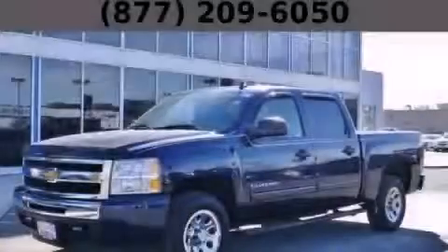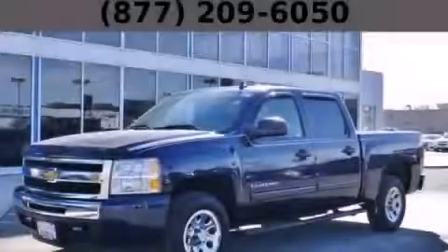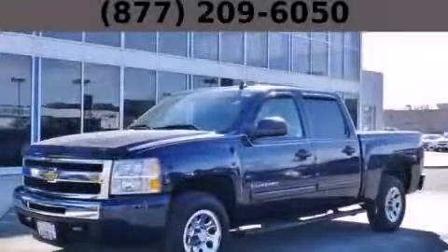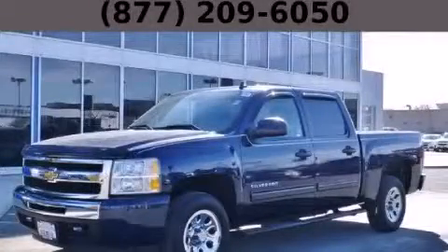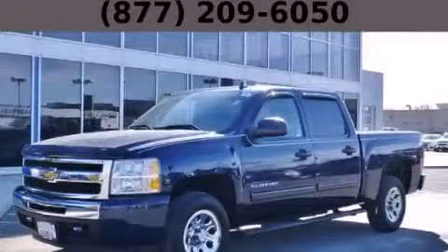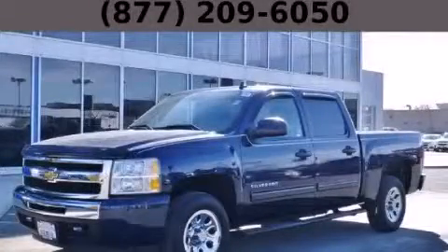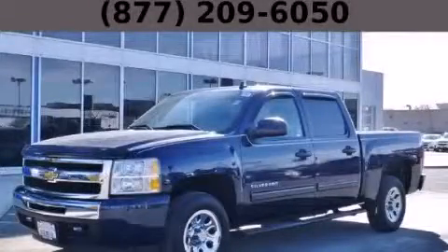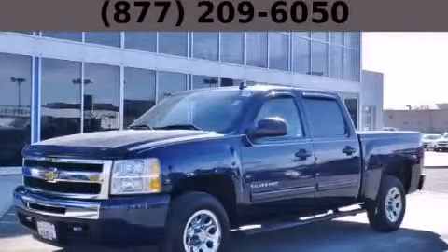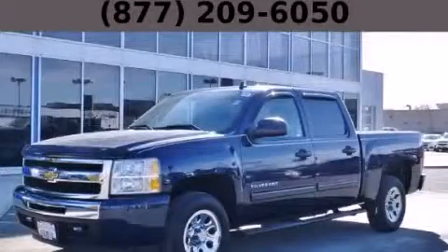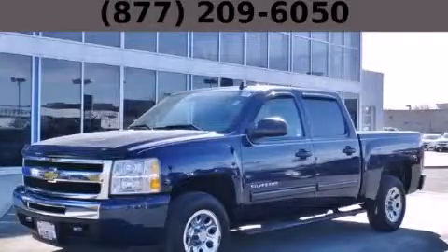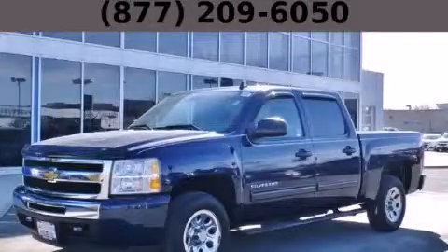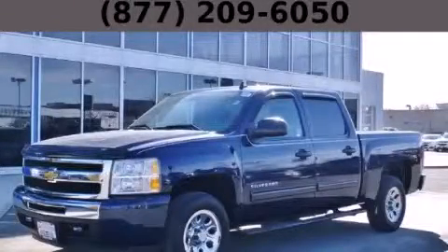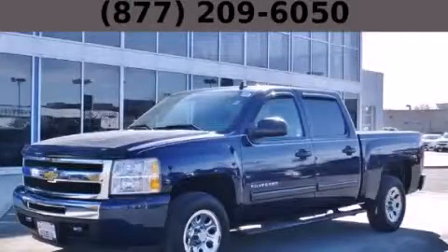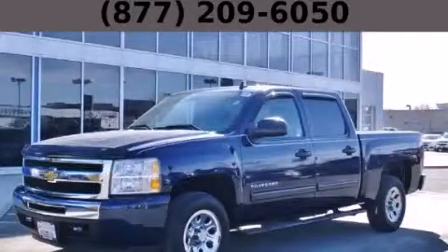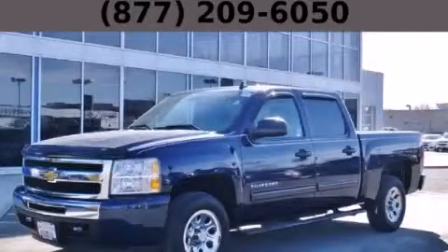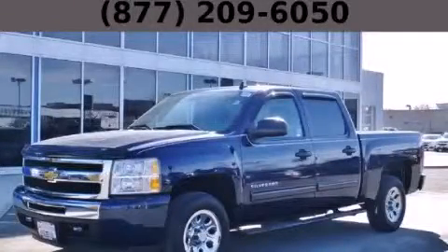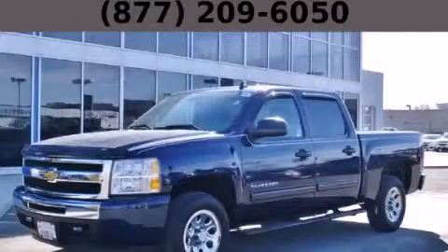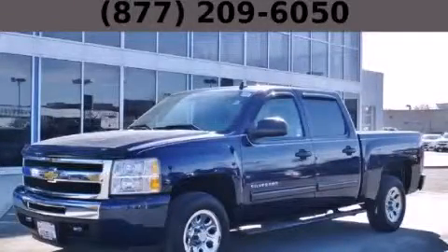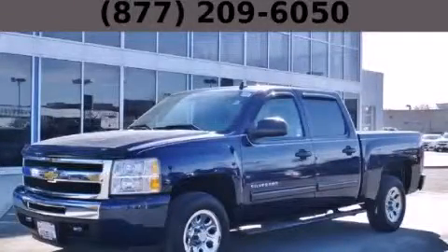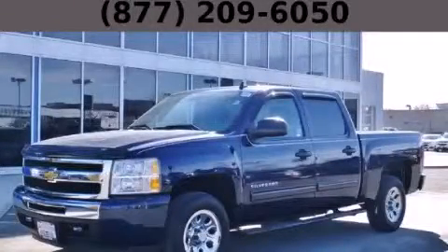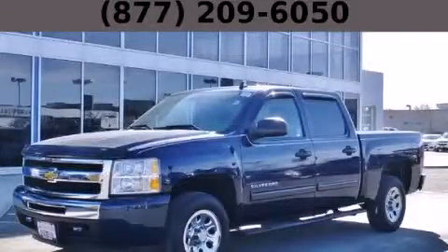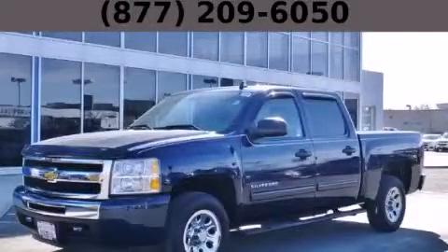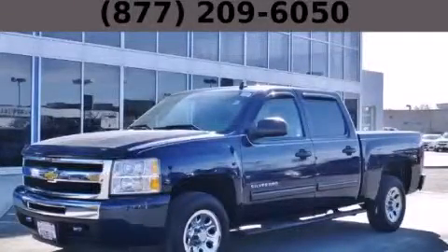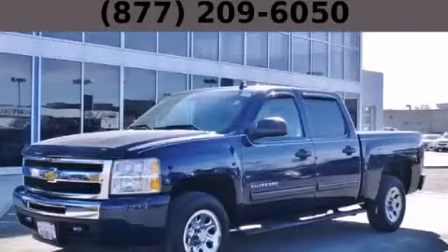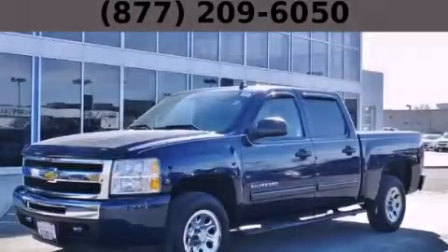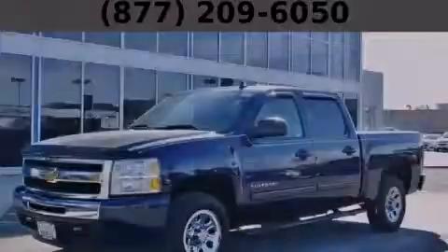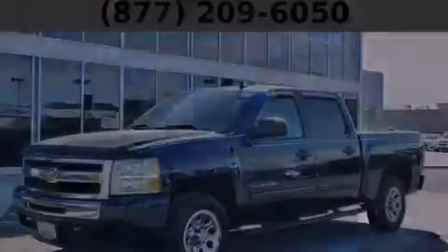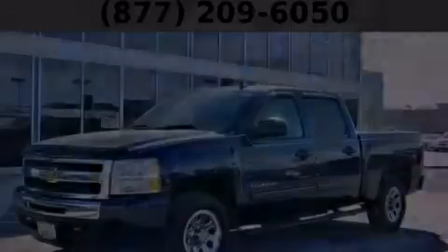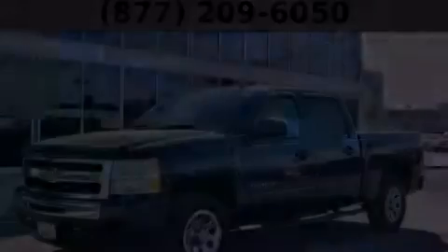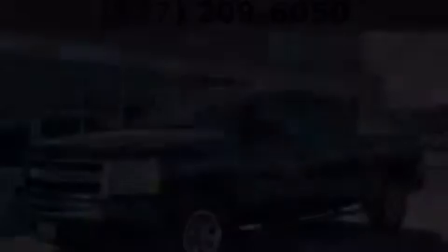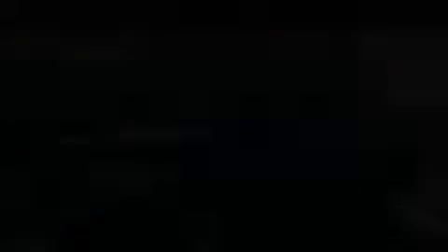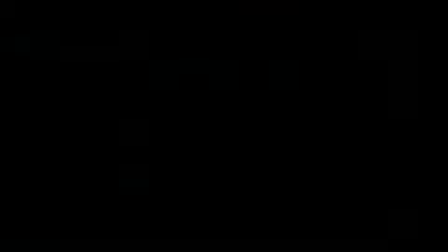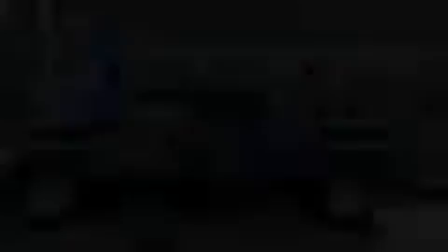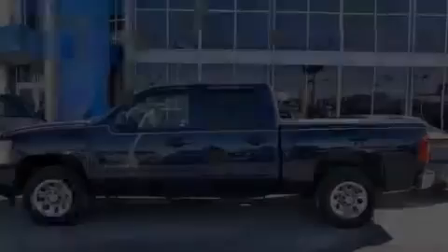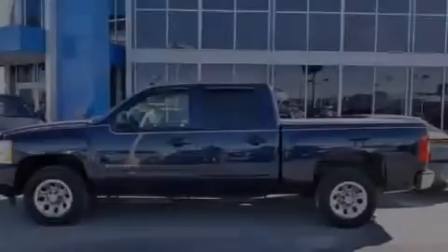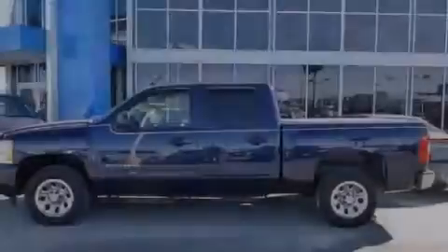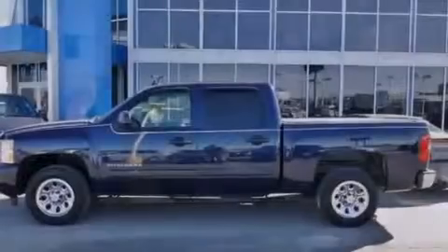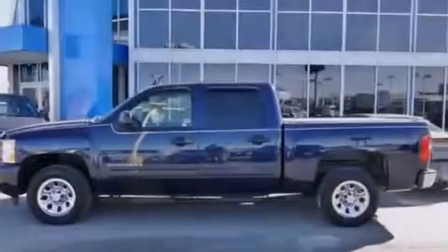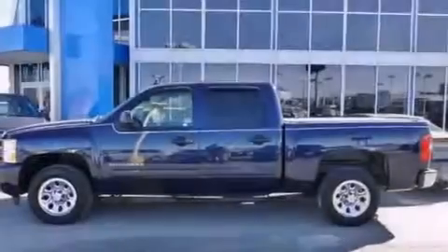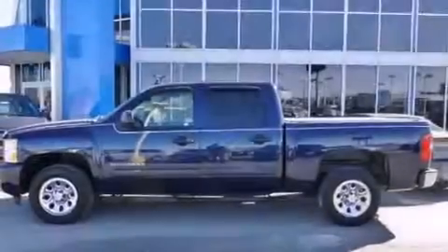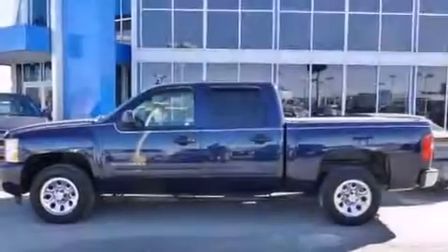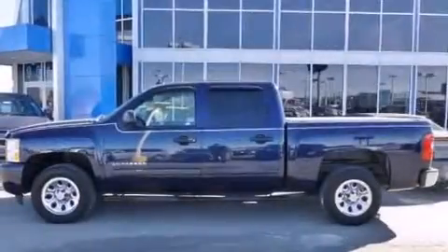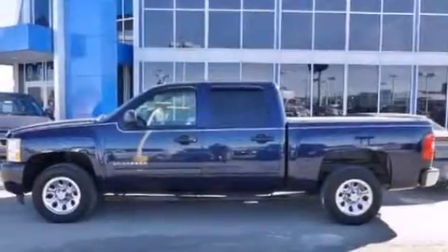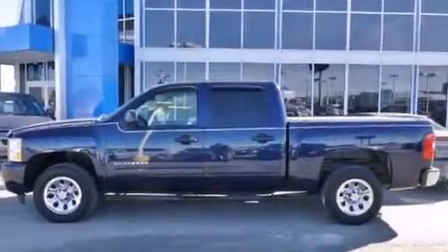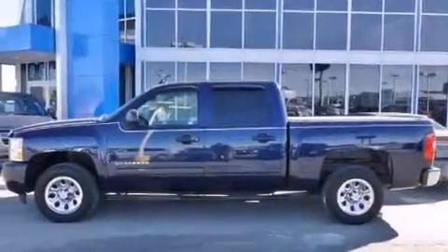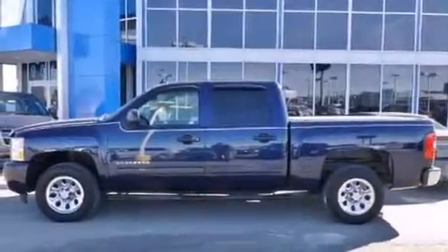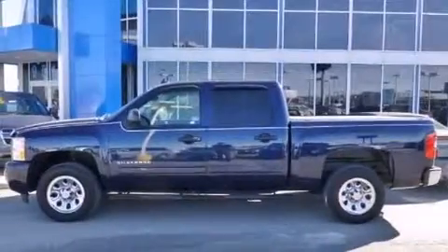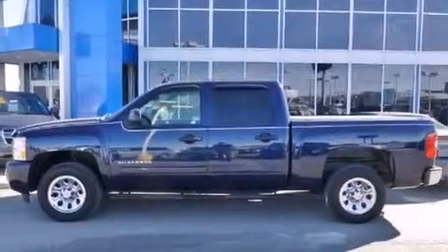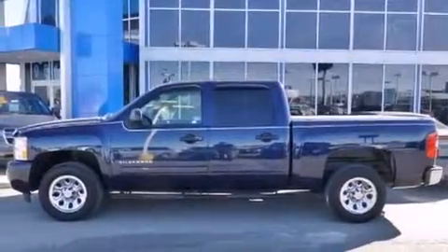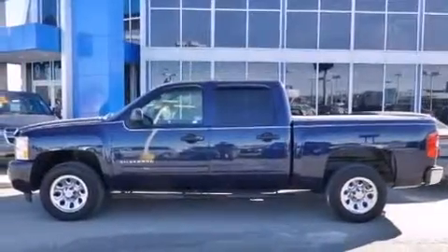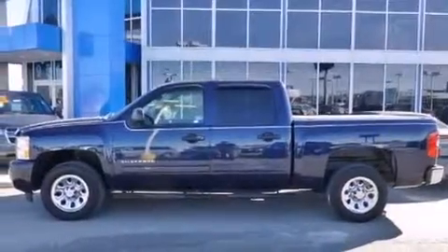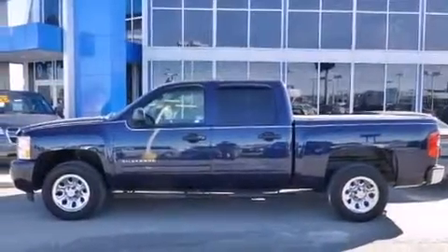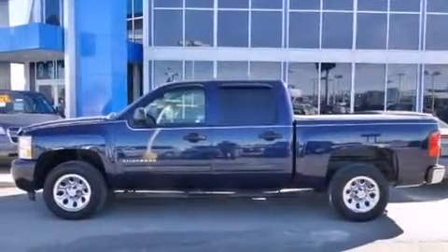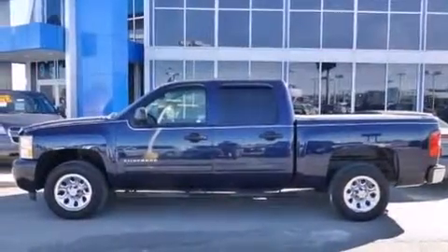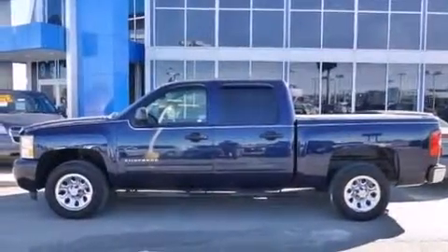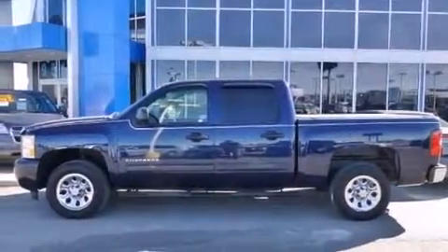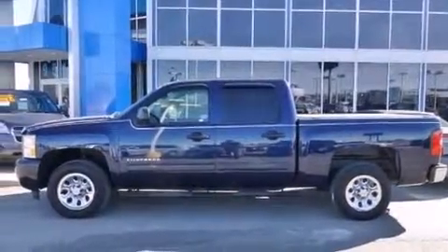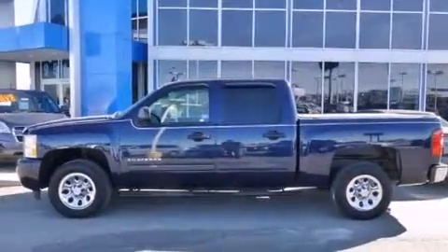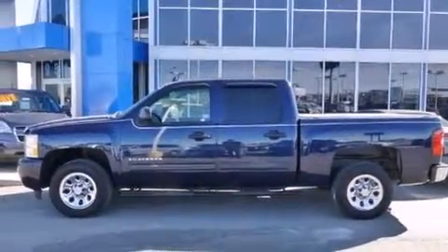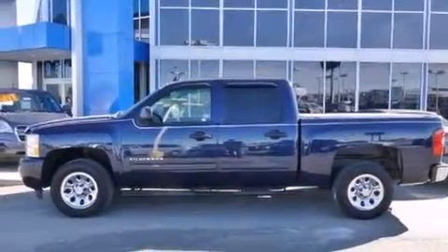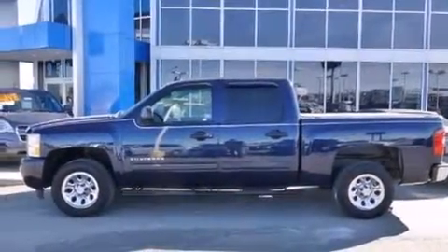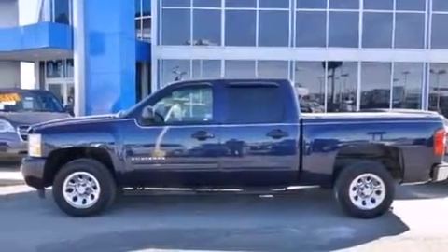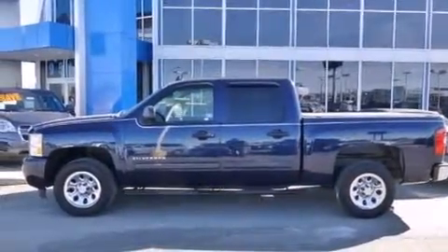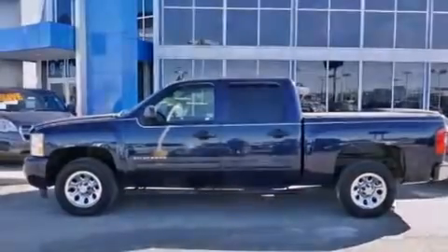This is a 2010 Chevrolet Silverado 1500. Whether hauling, commuting, or towing, this truck is the right one for you.